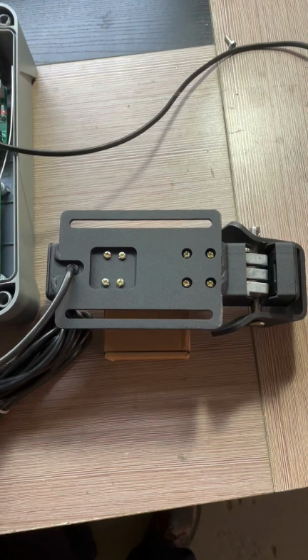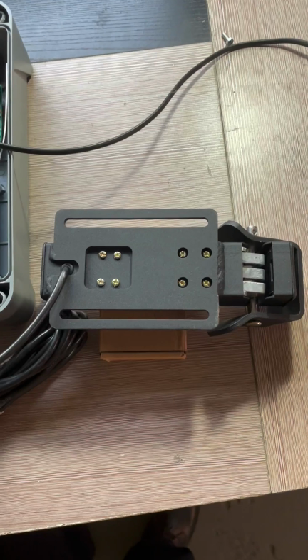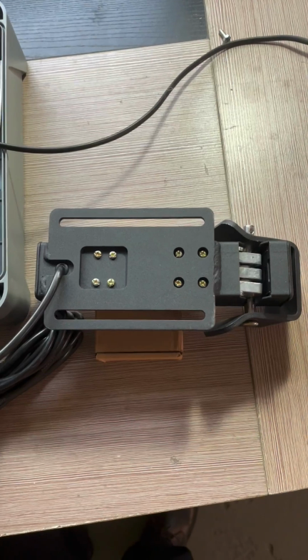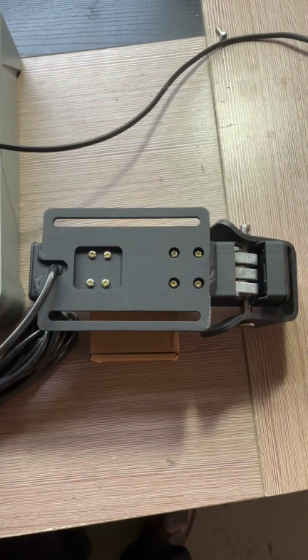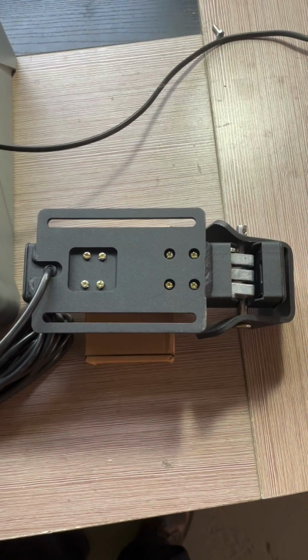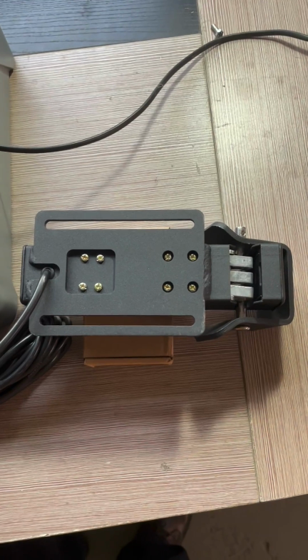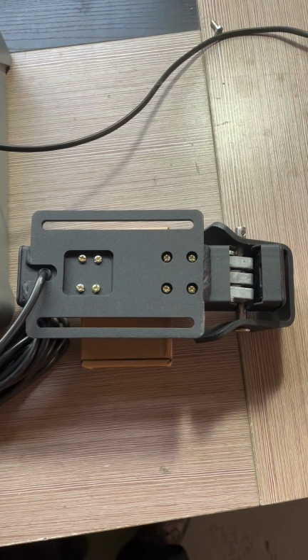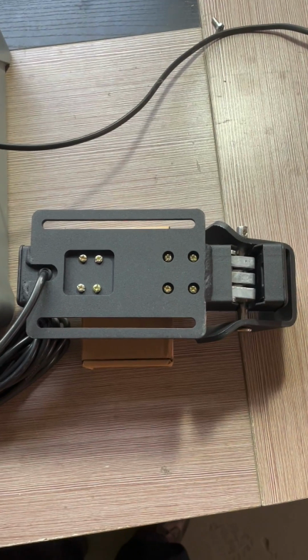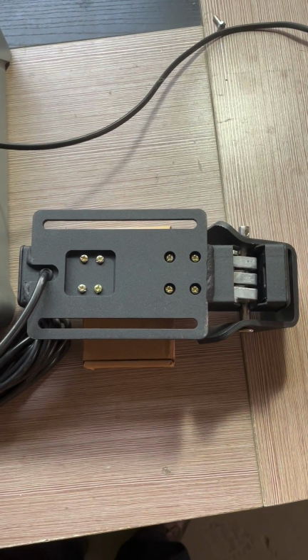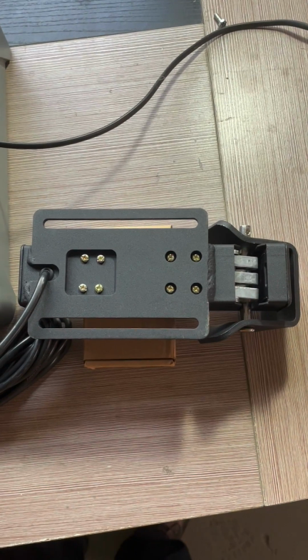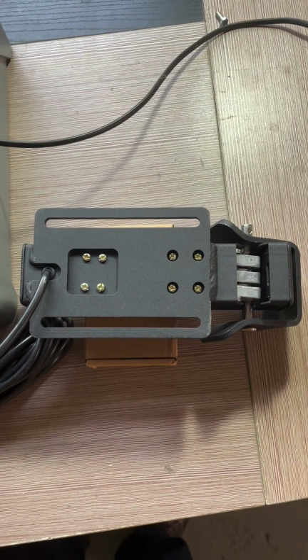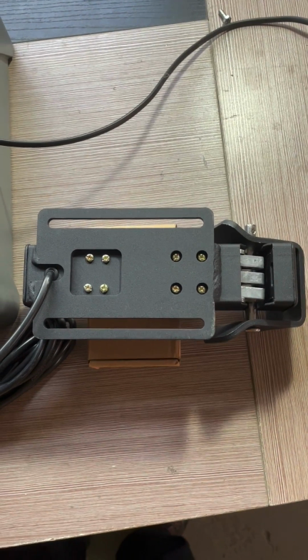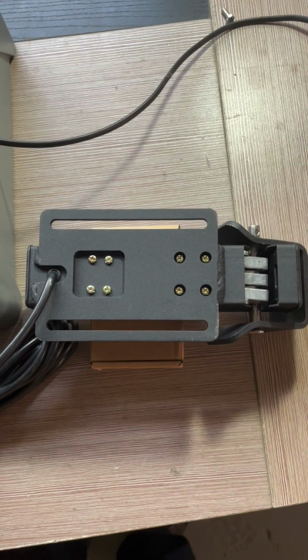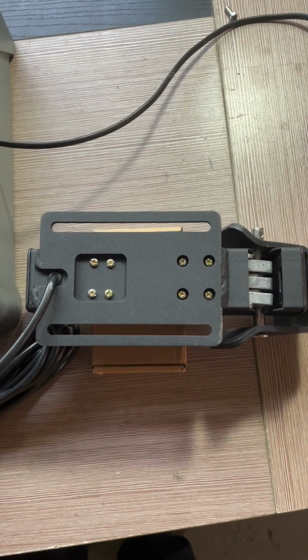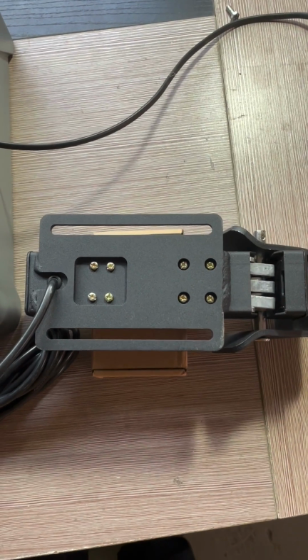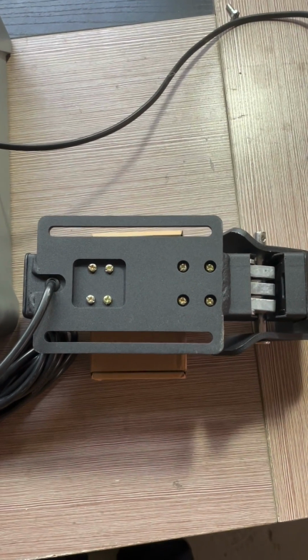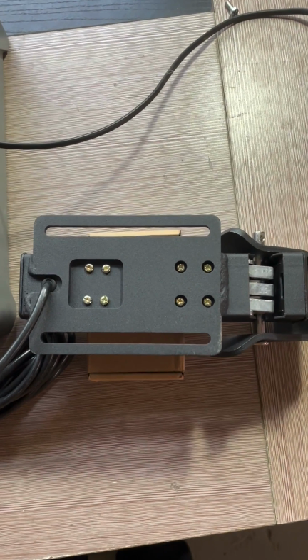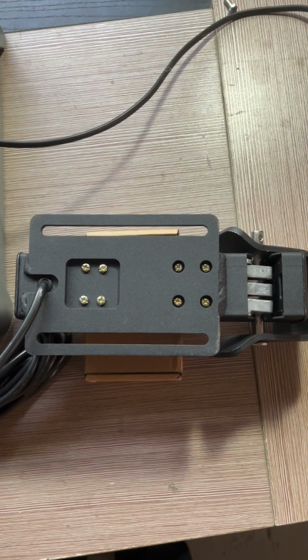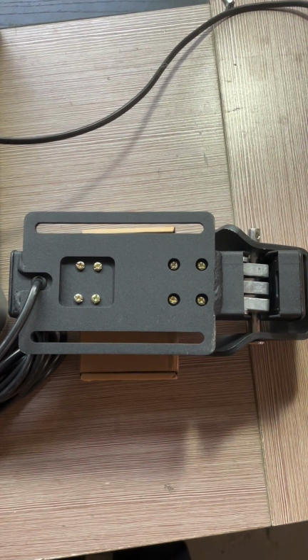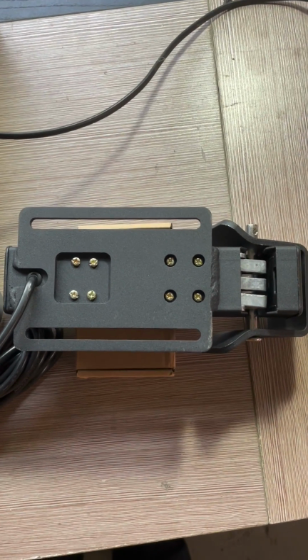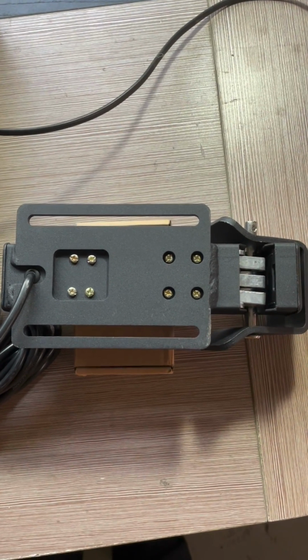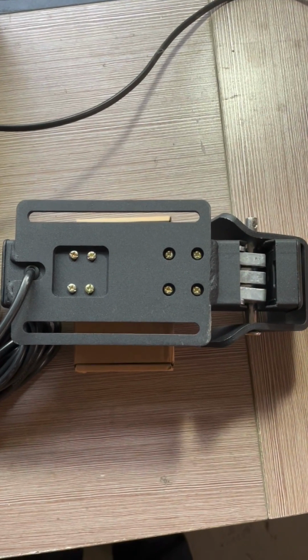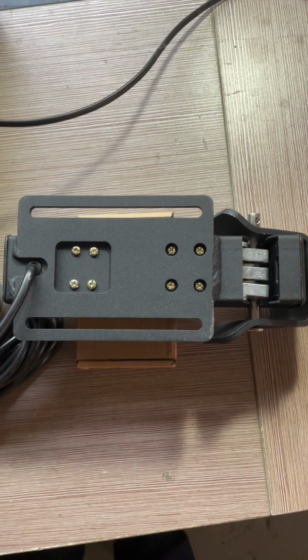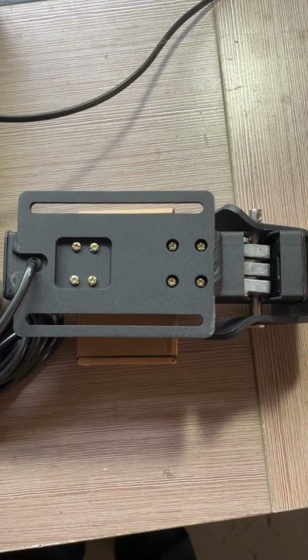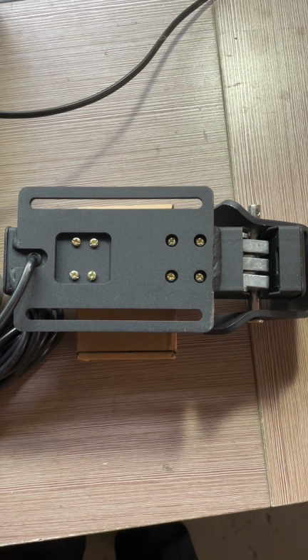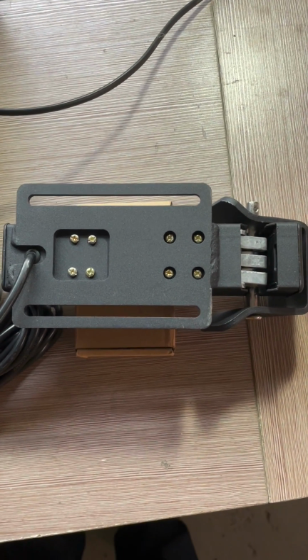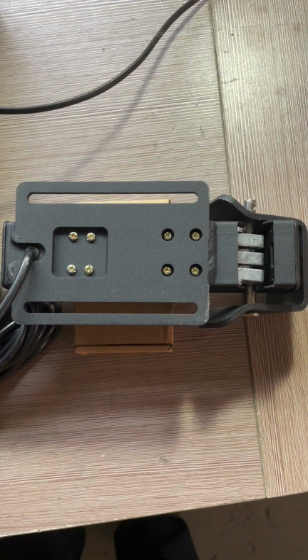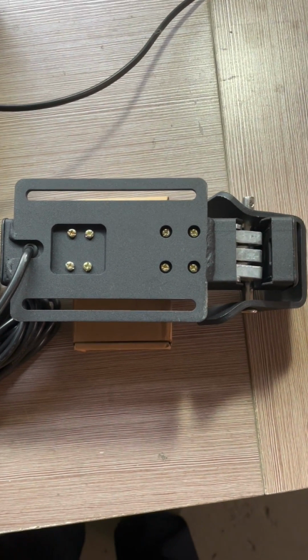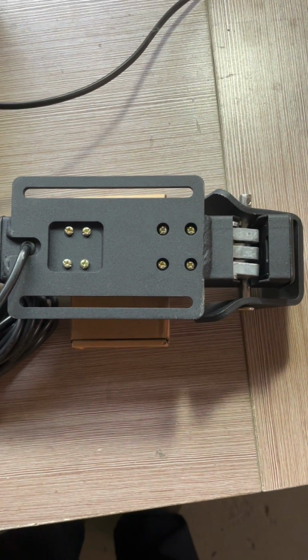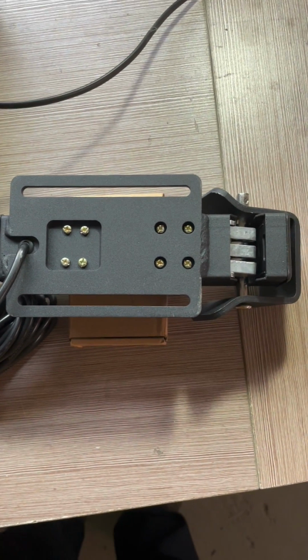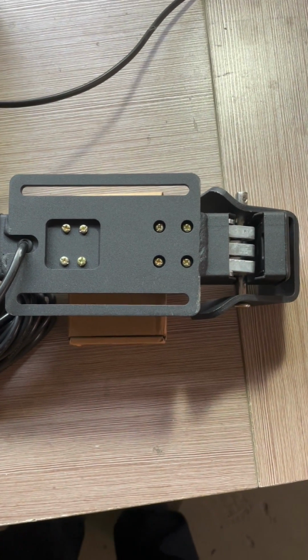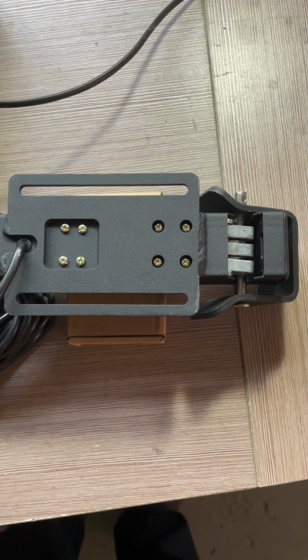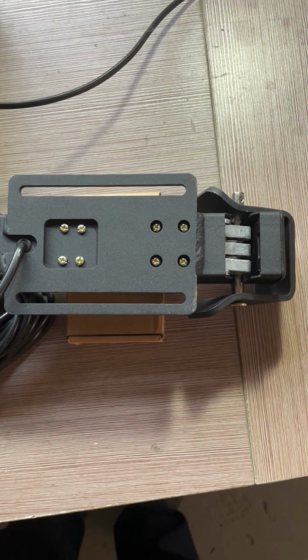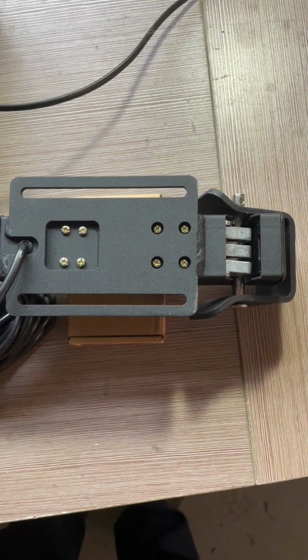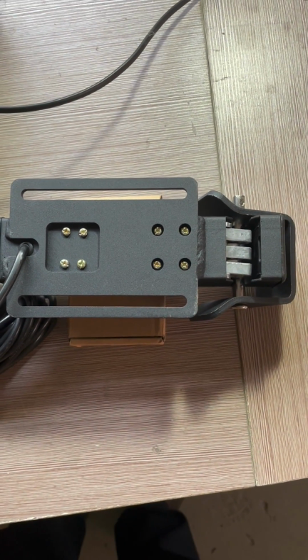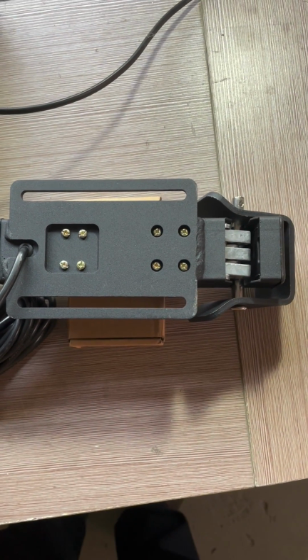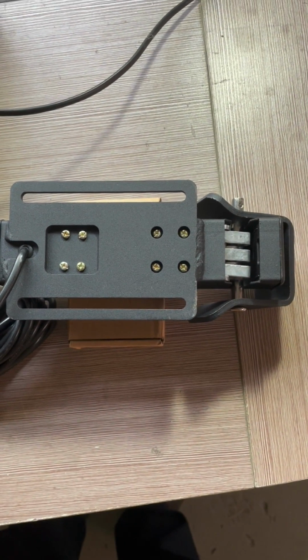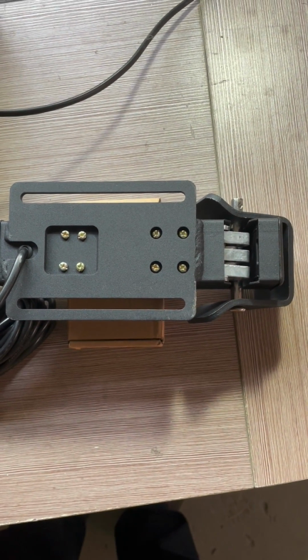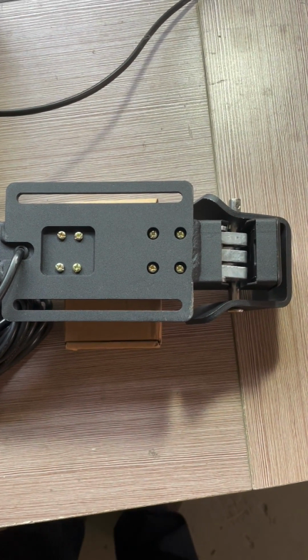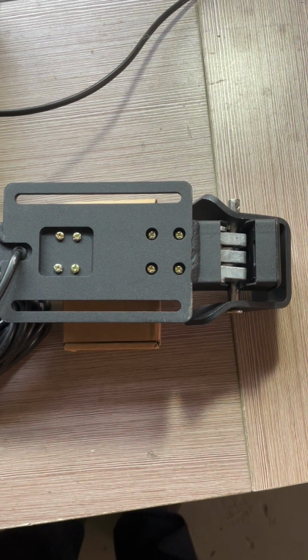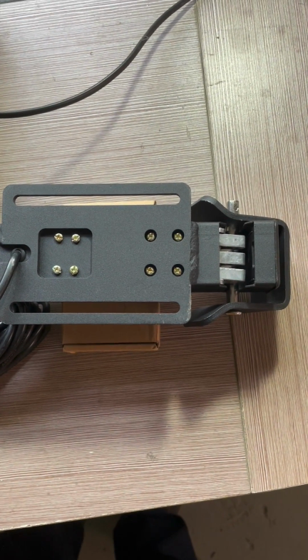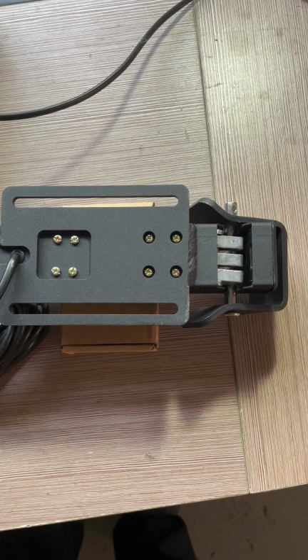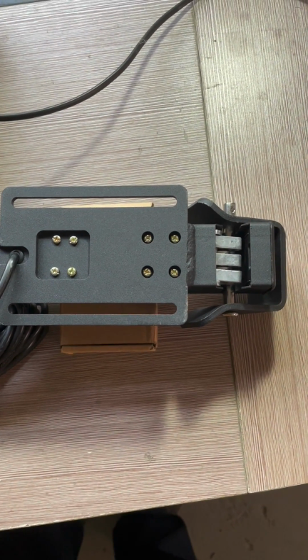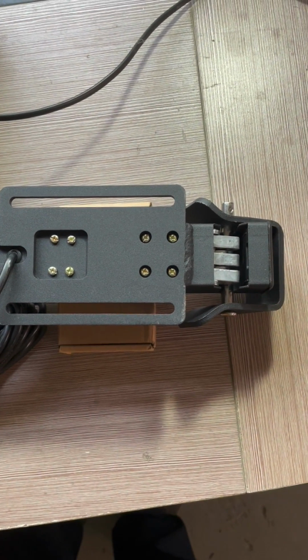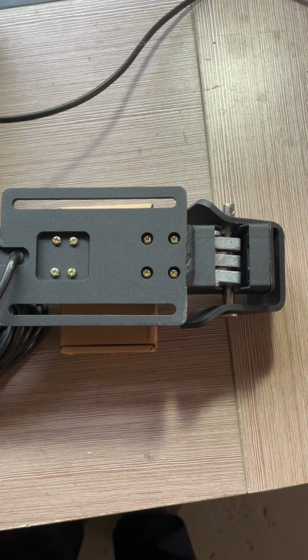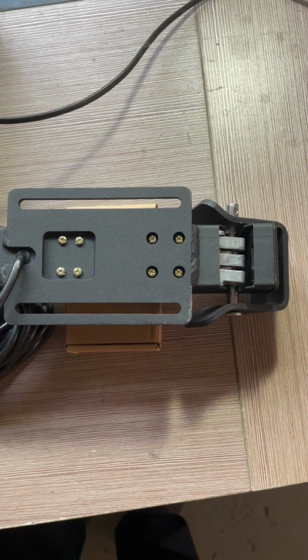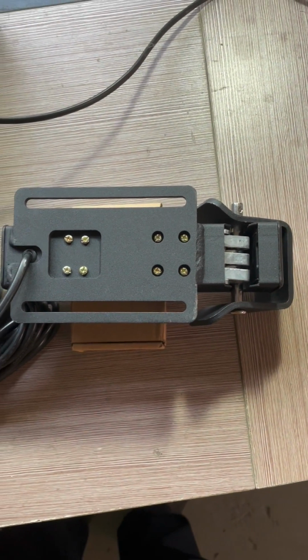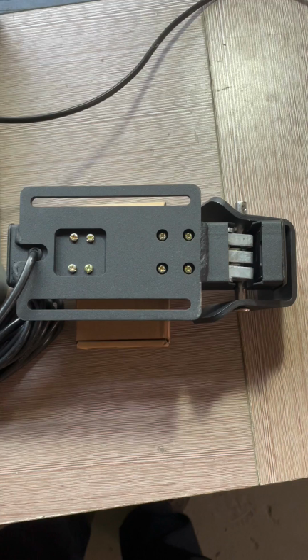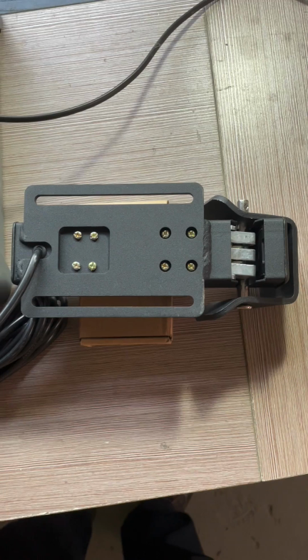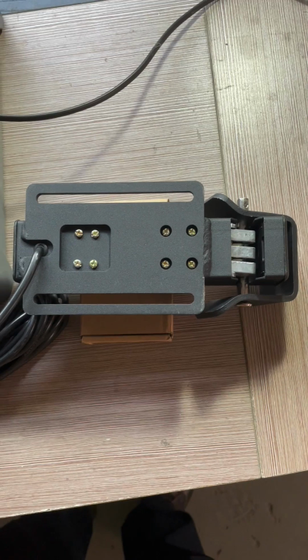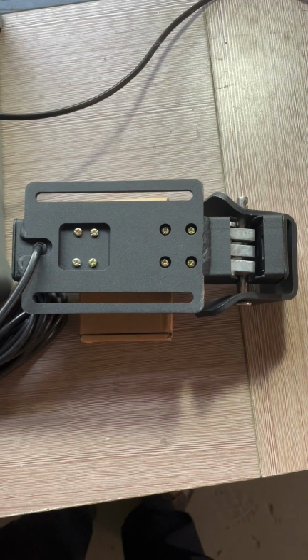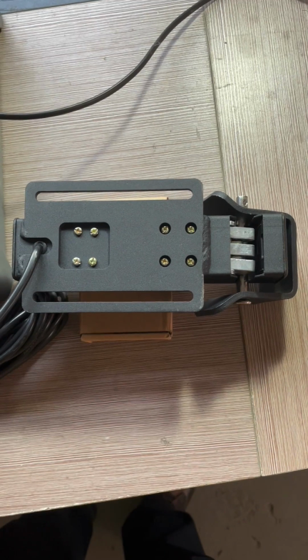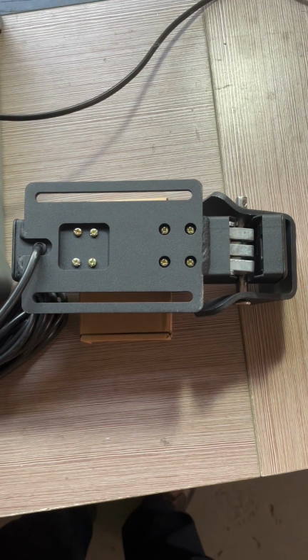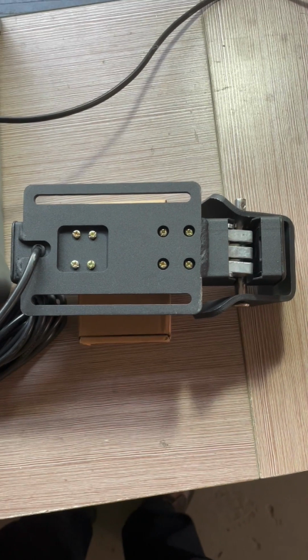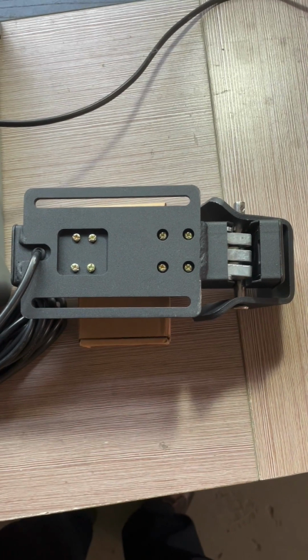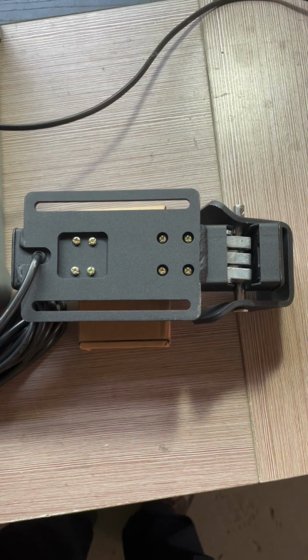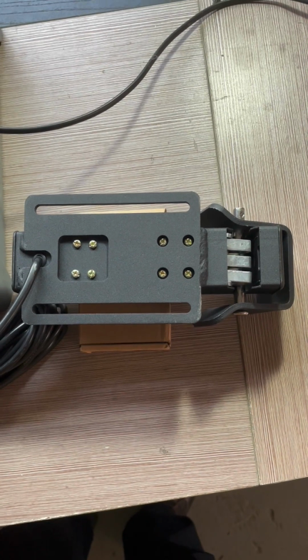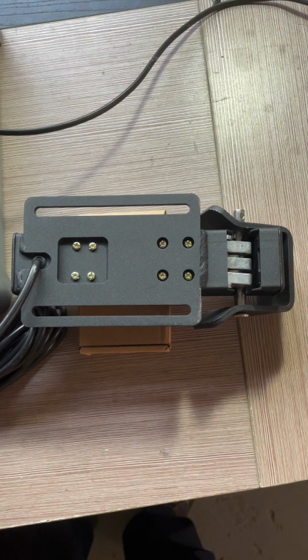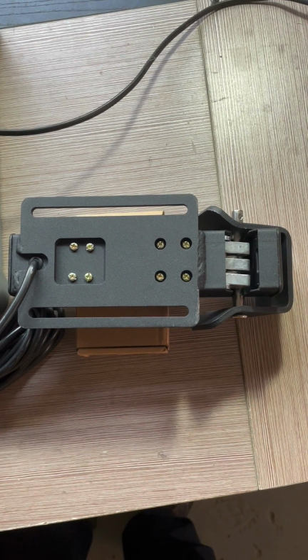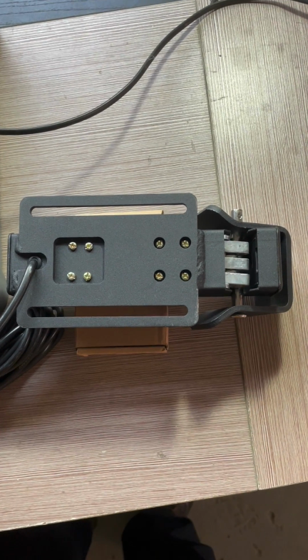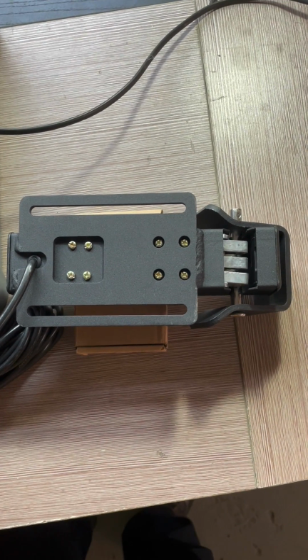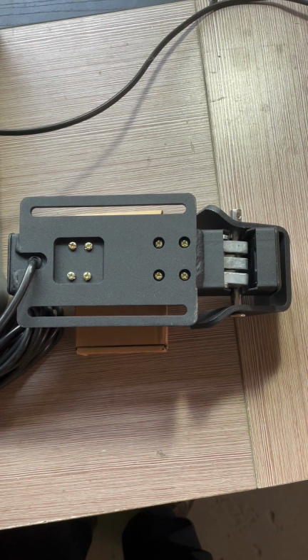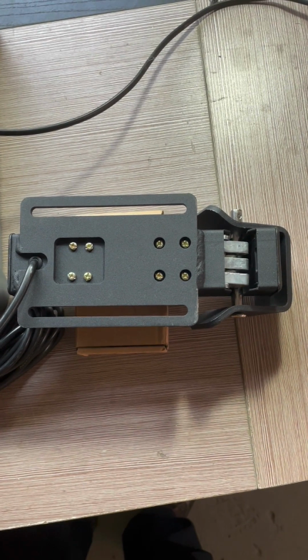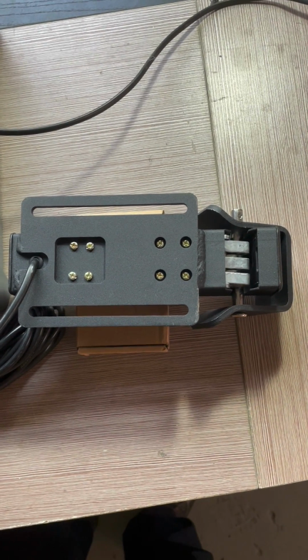Hello everyone. Today I will introduce an electric lock for outdoor swing gate.